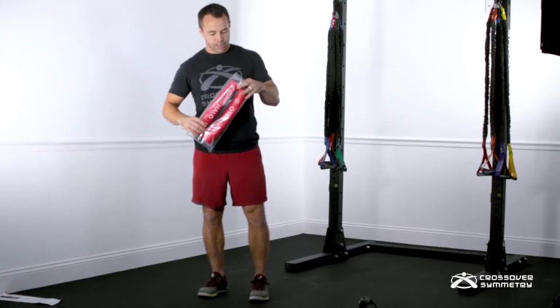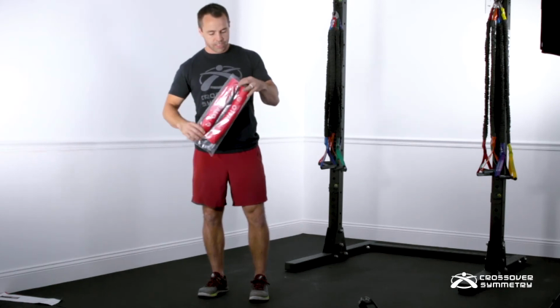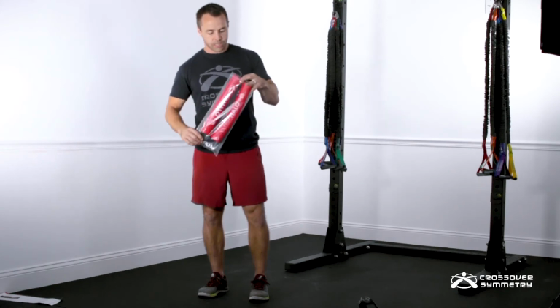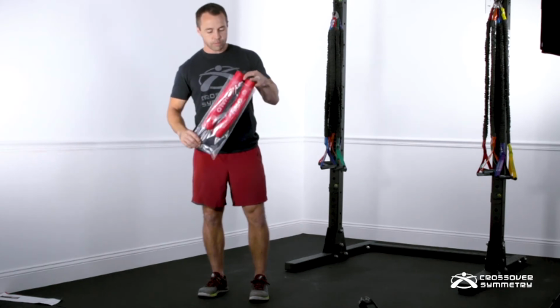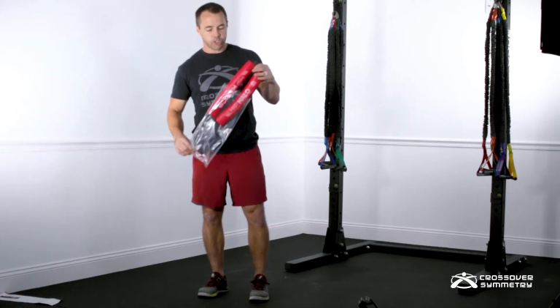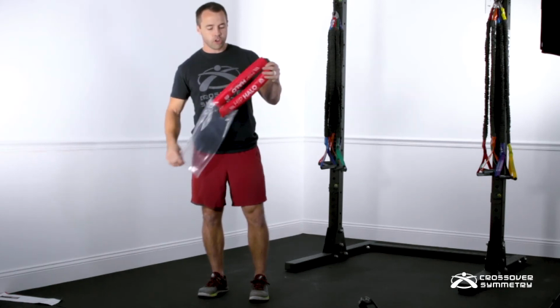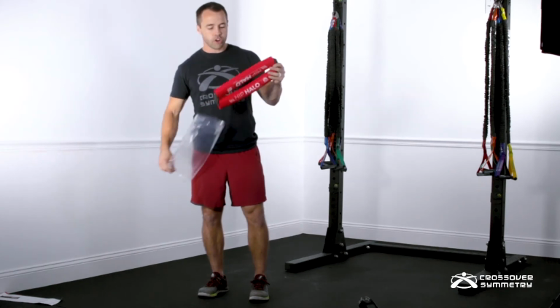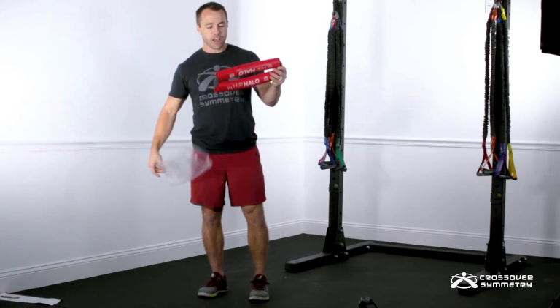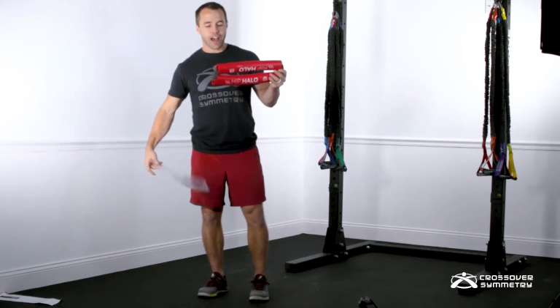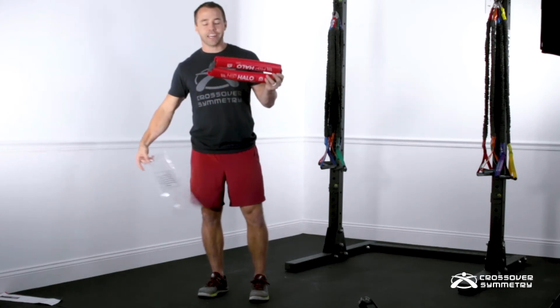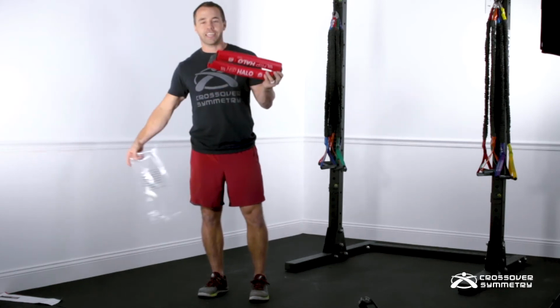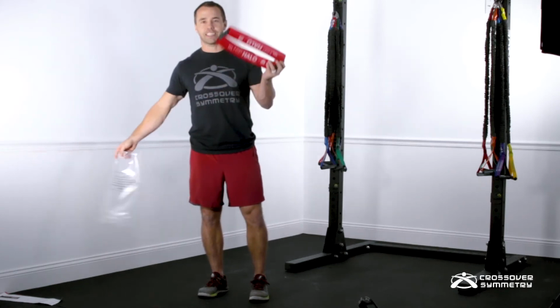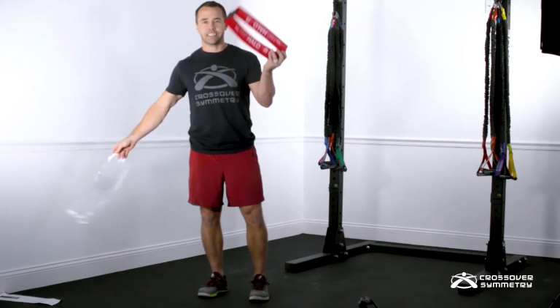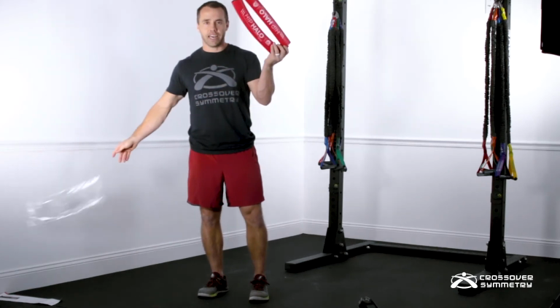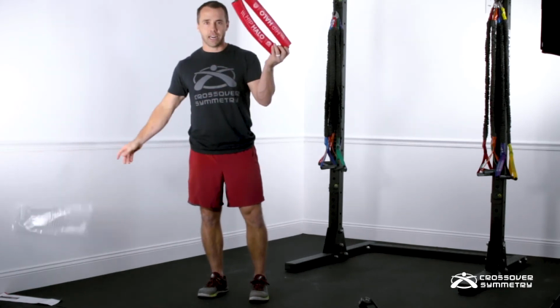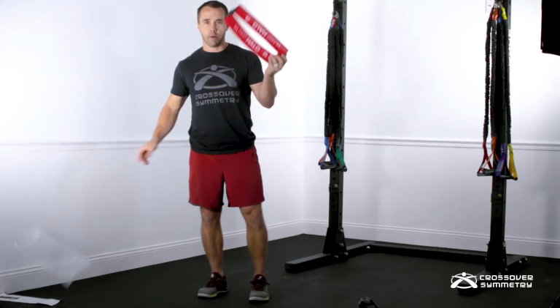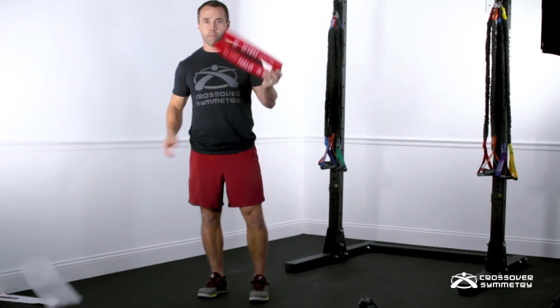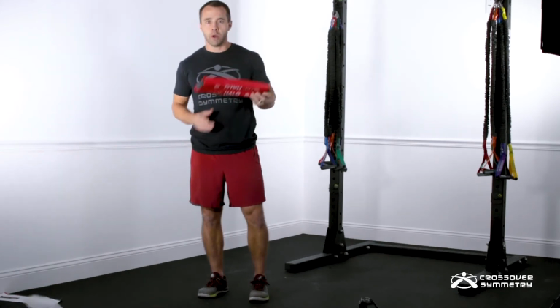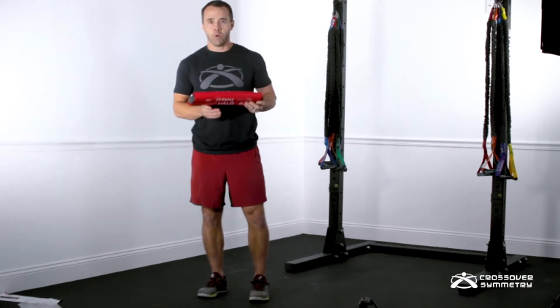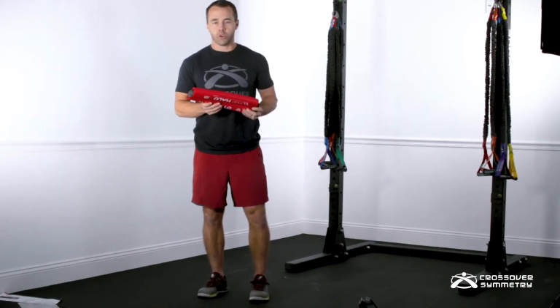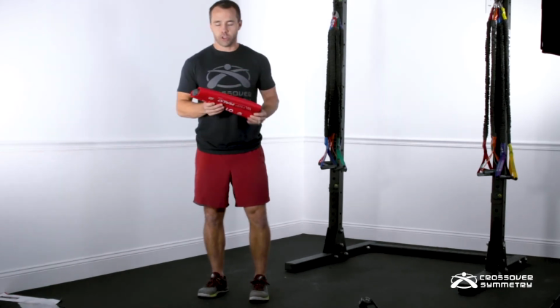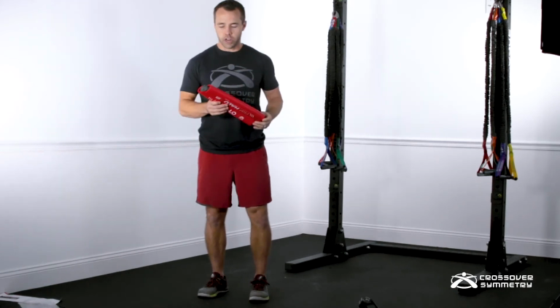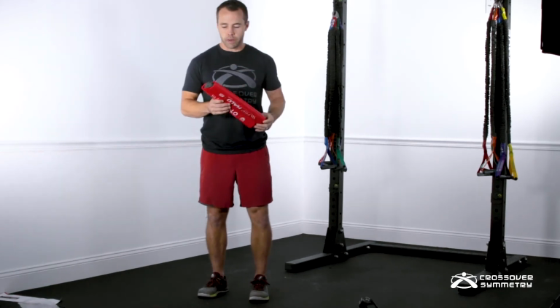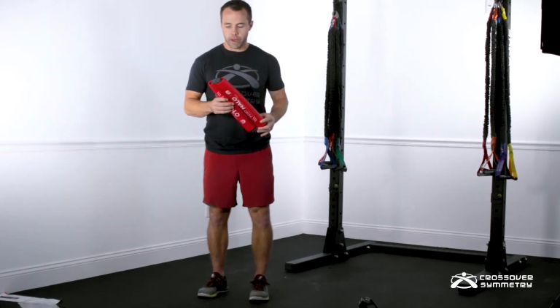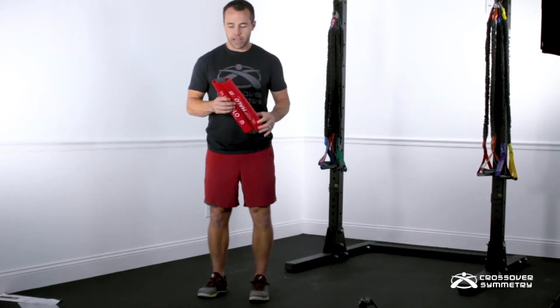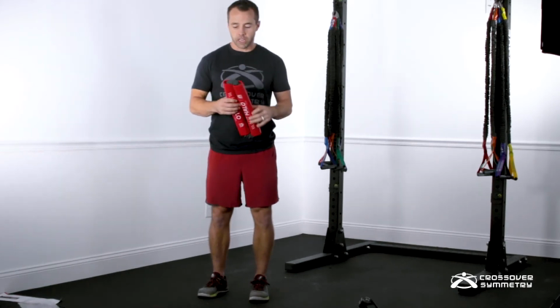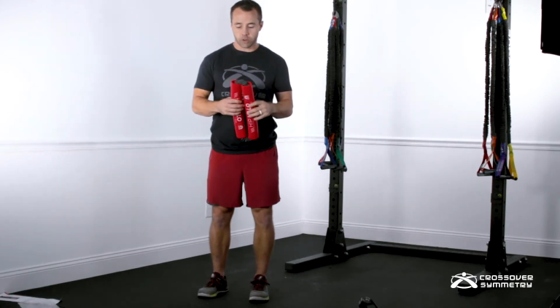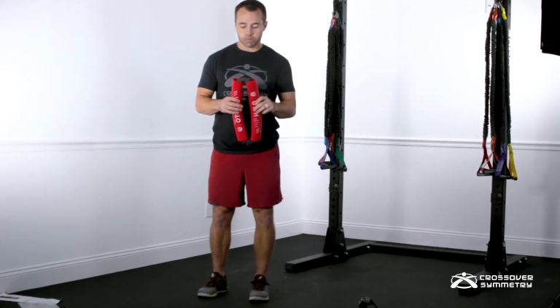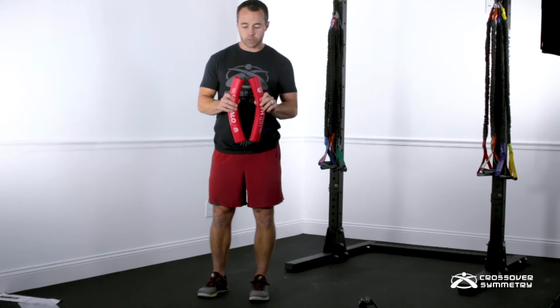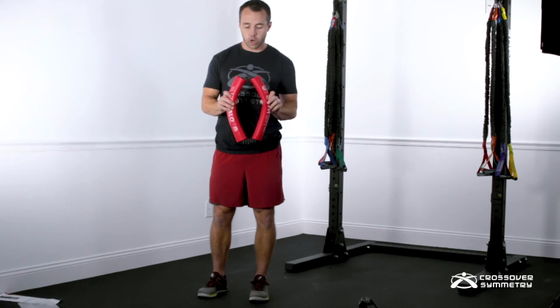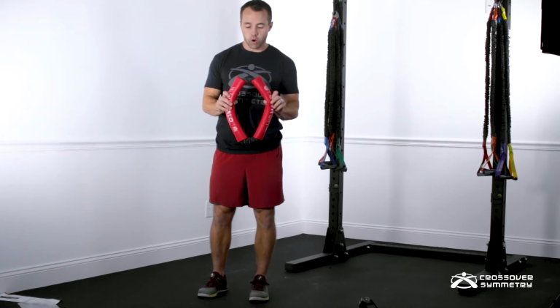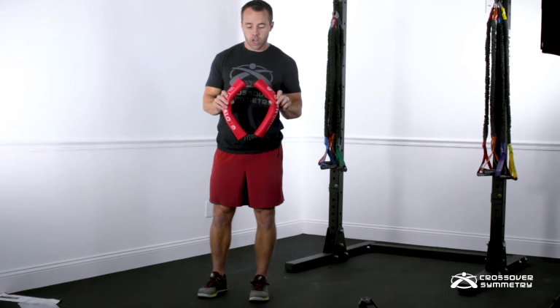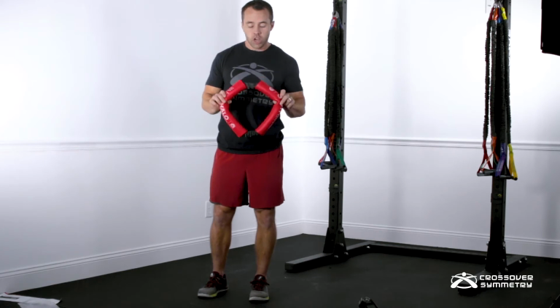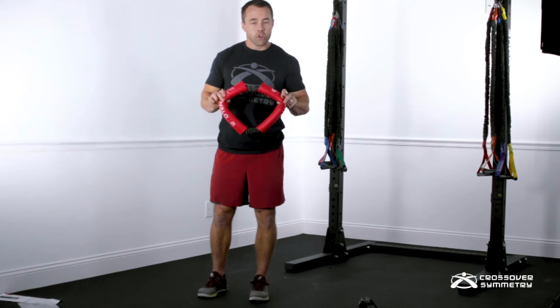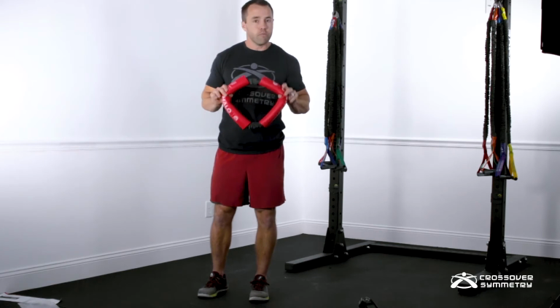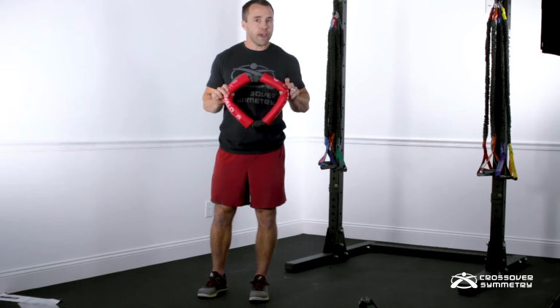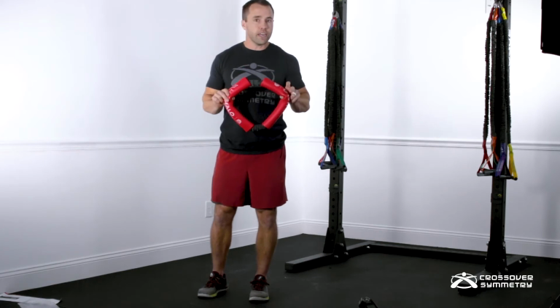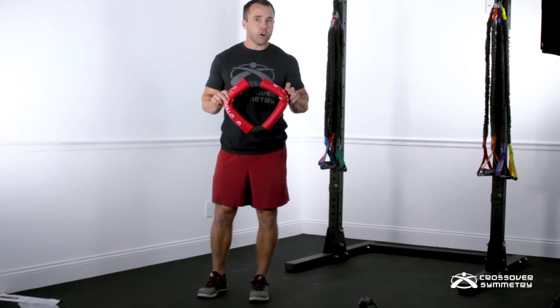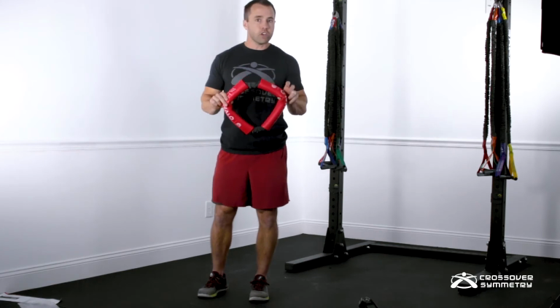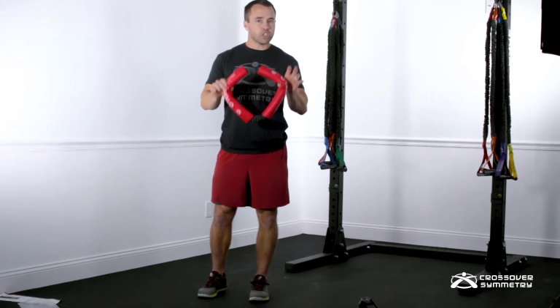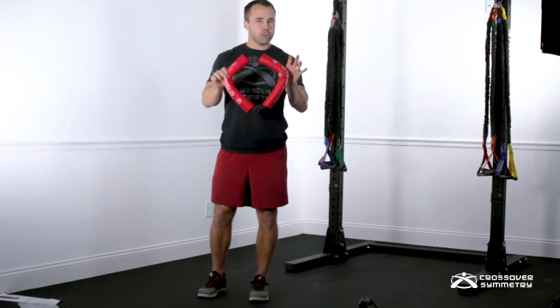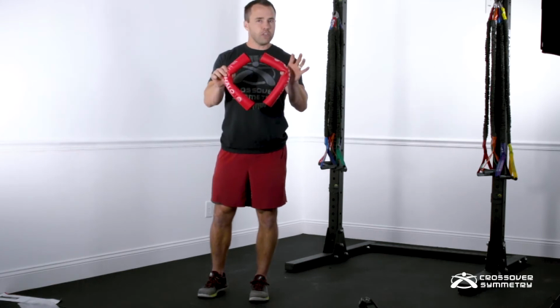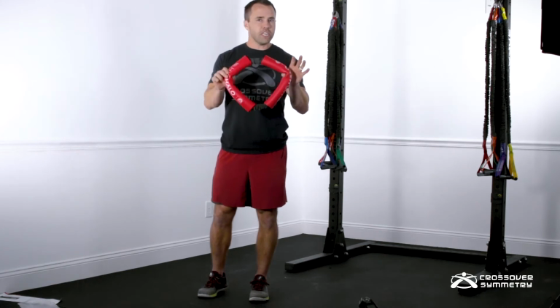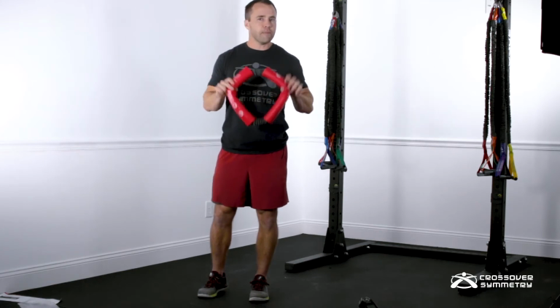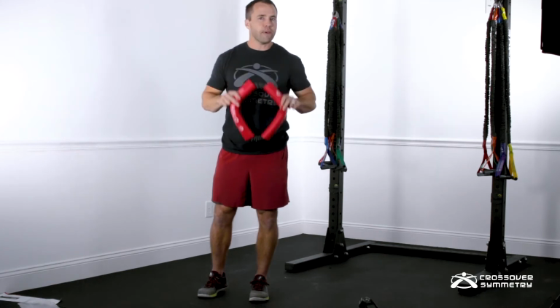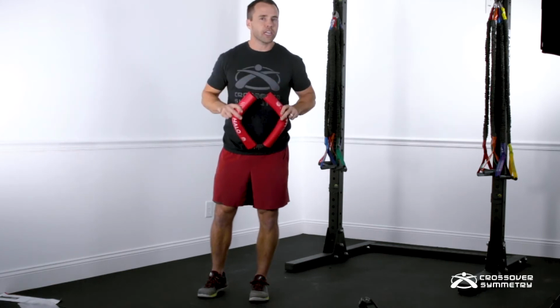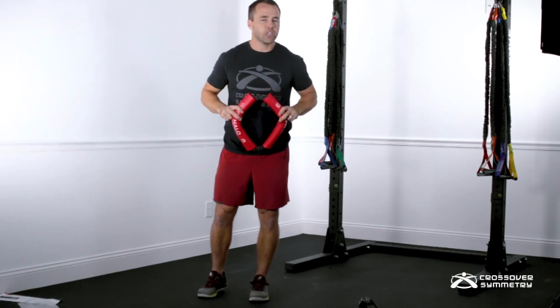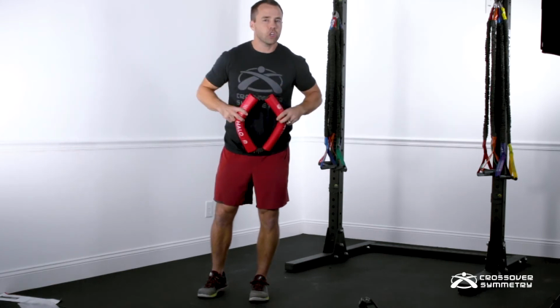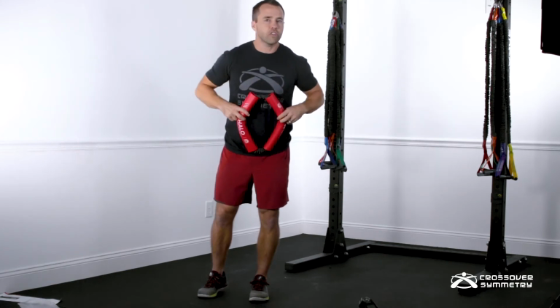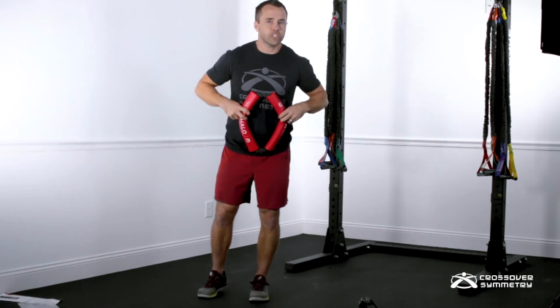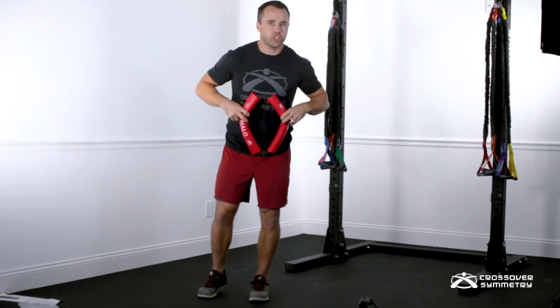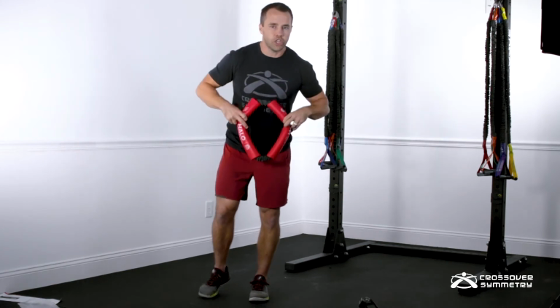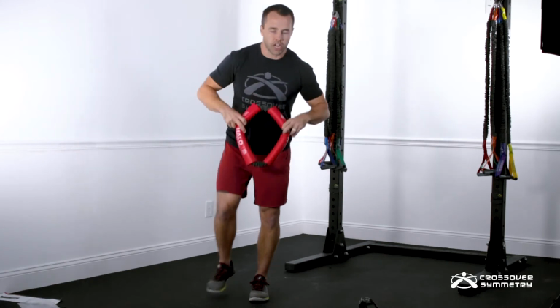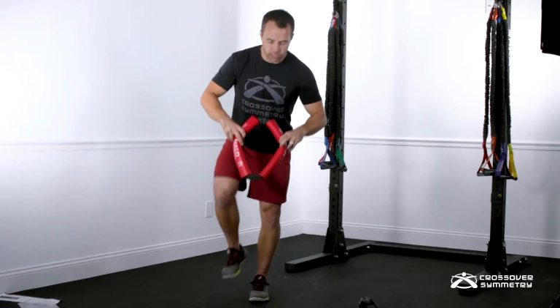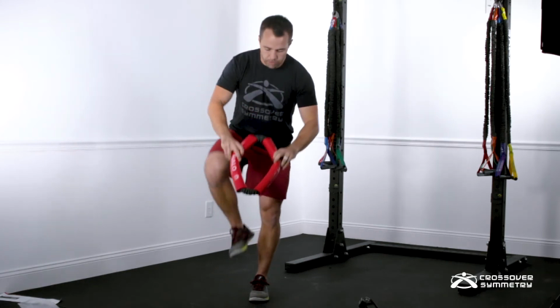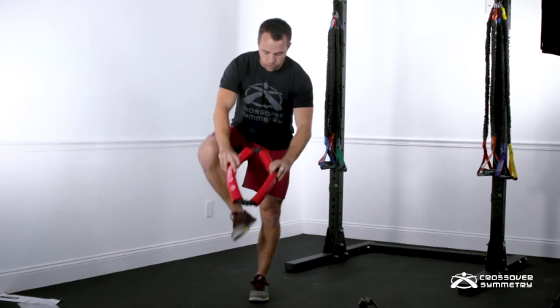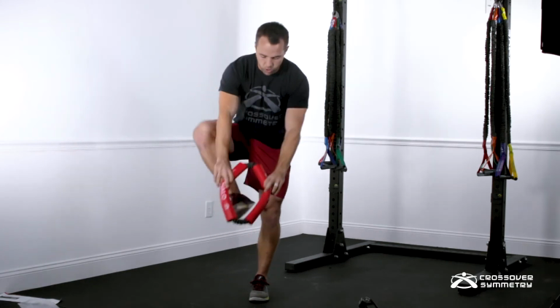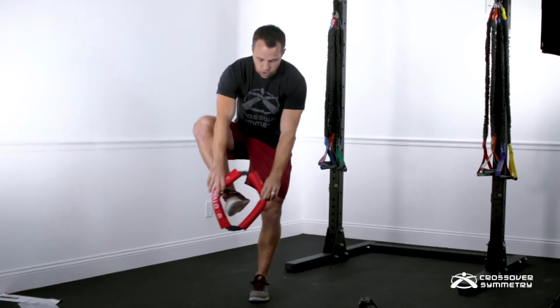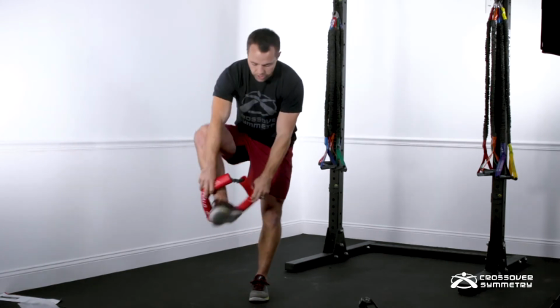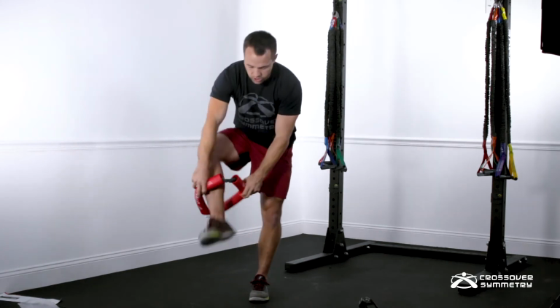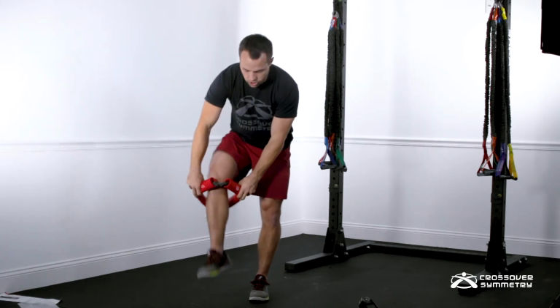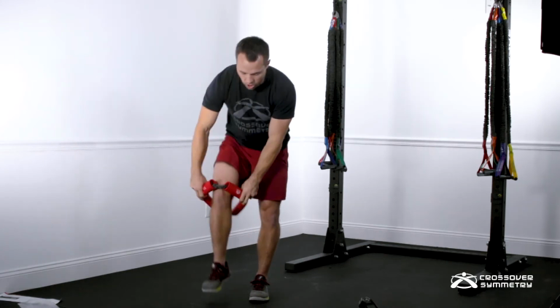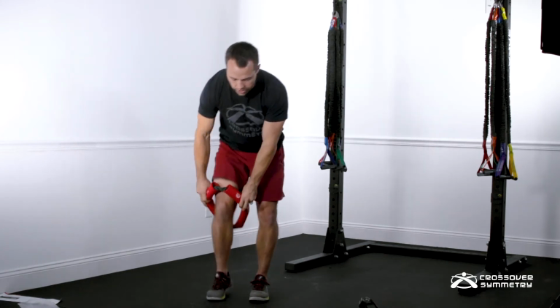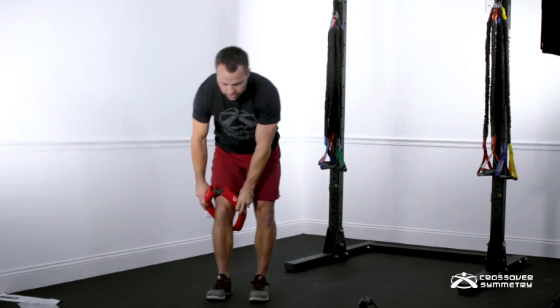Now let me show you how to get set up with your hip halo. You may notice you need to make a little adjustment when you get started.